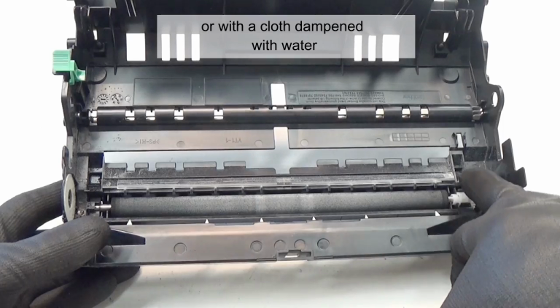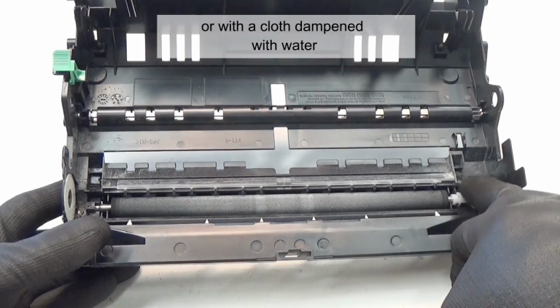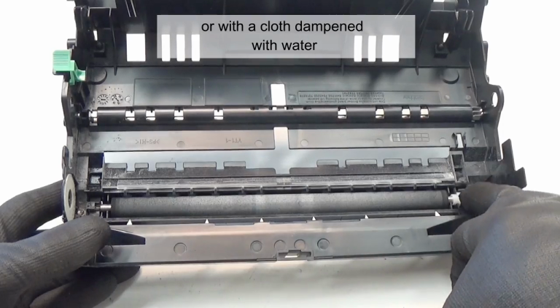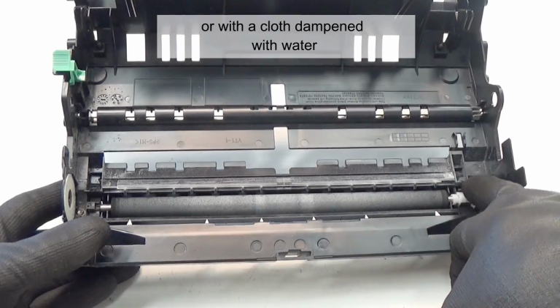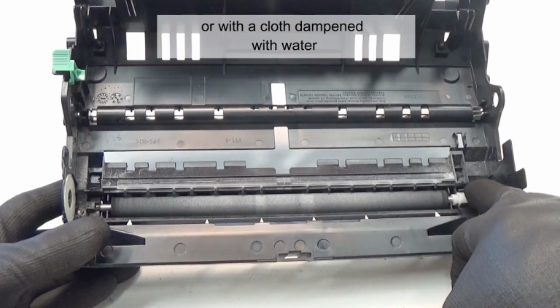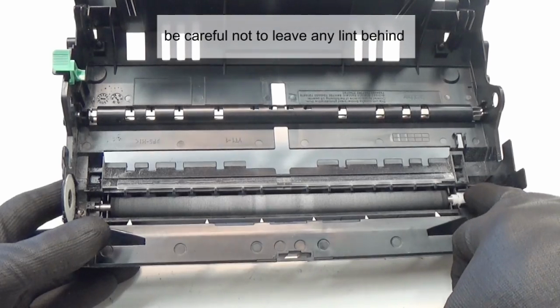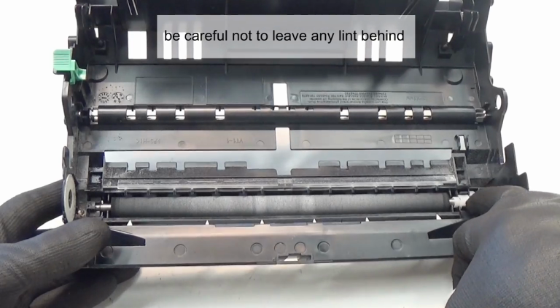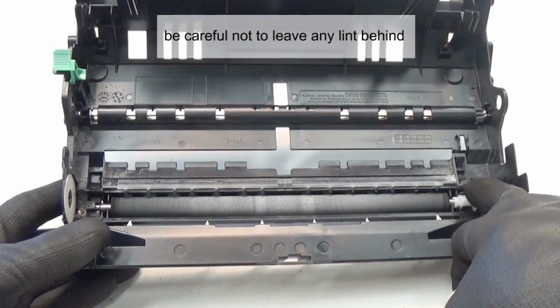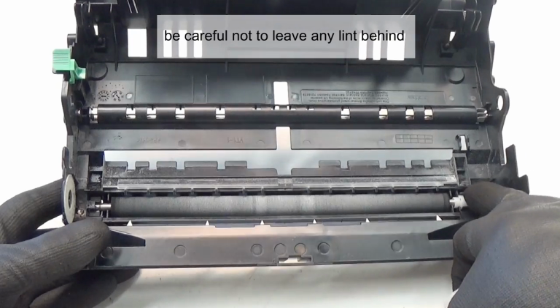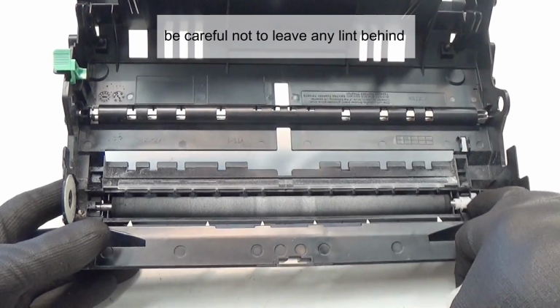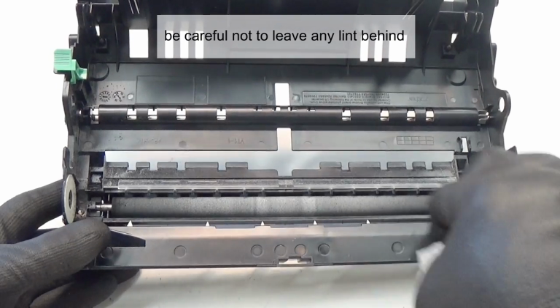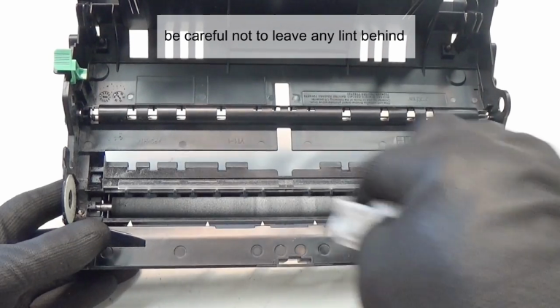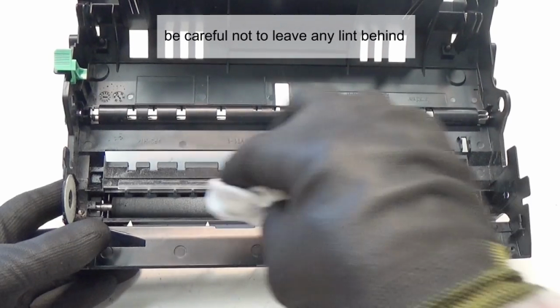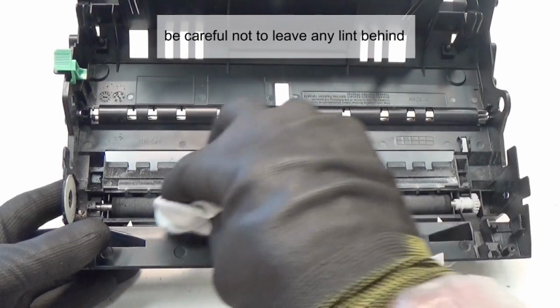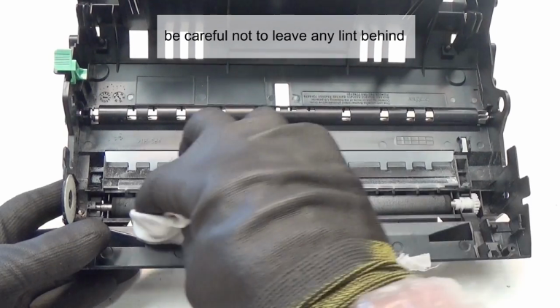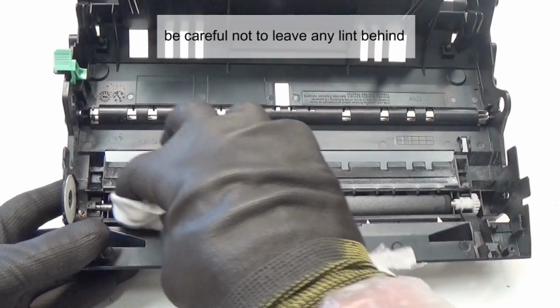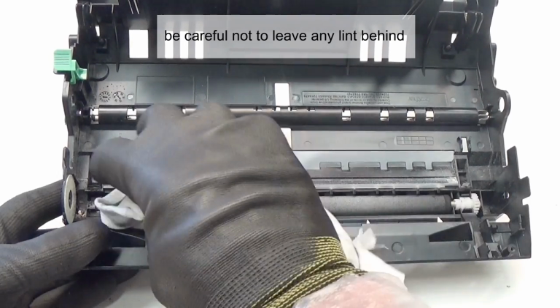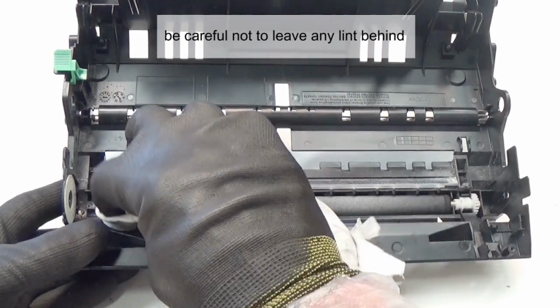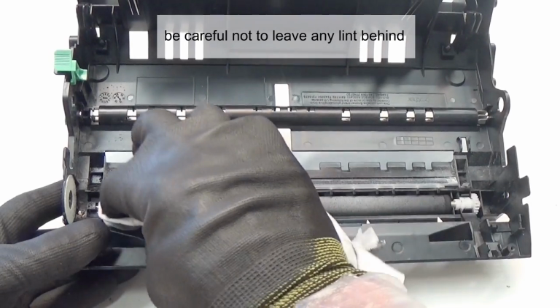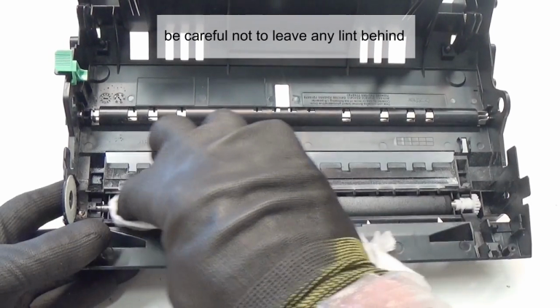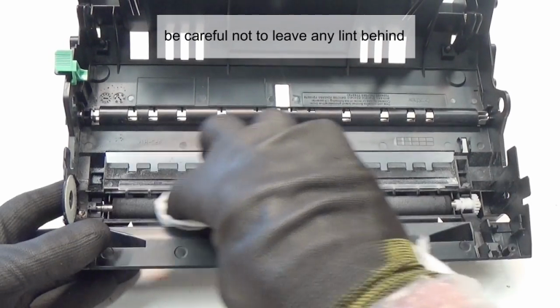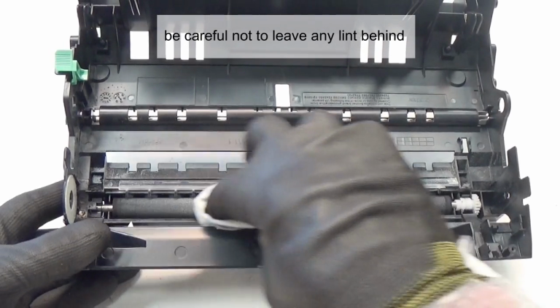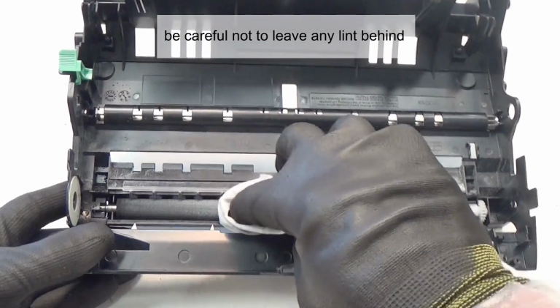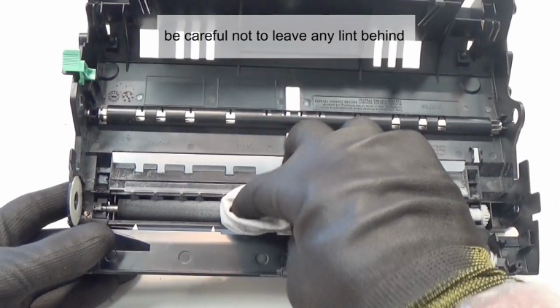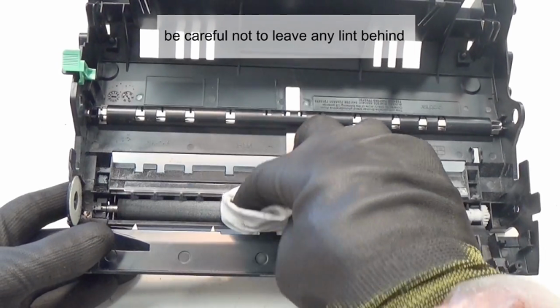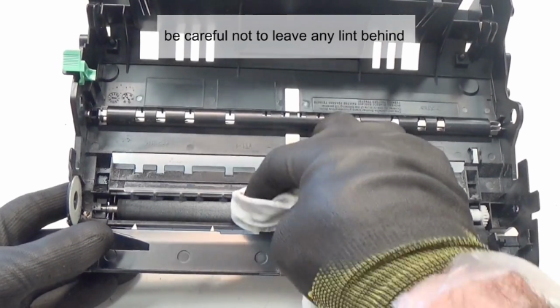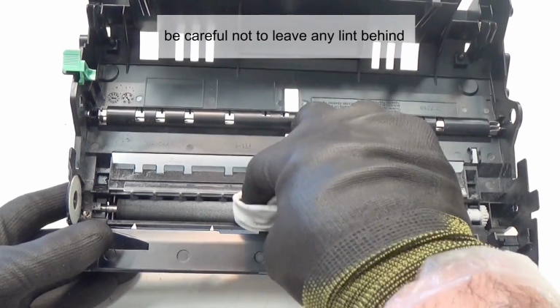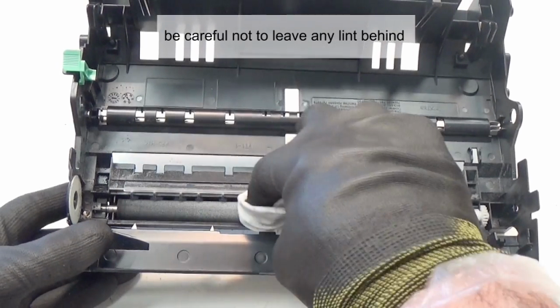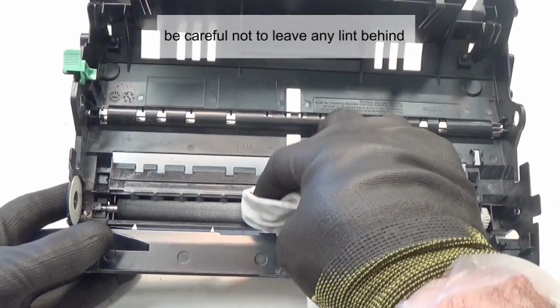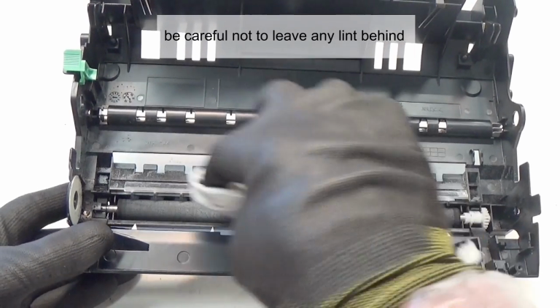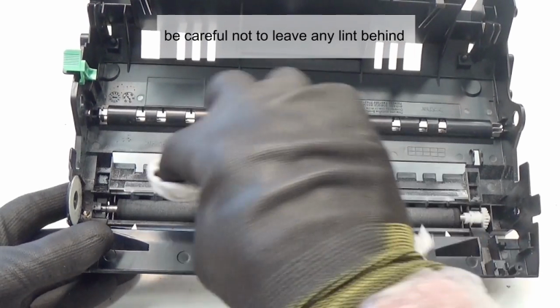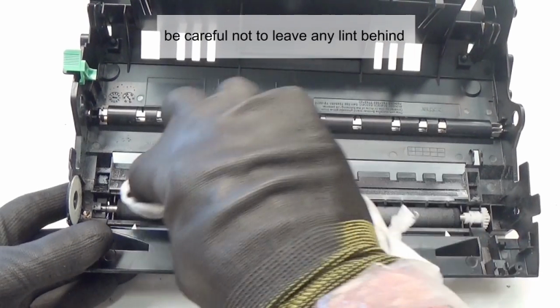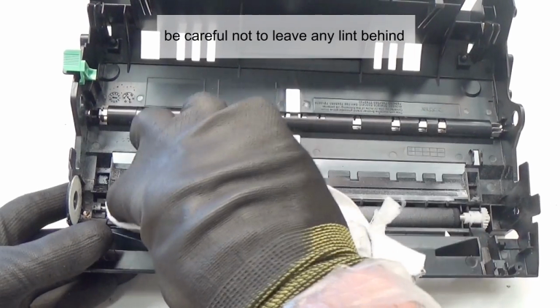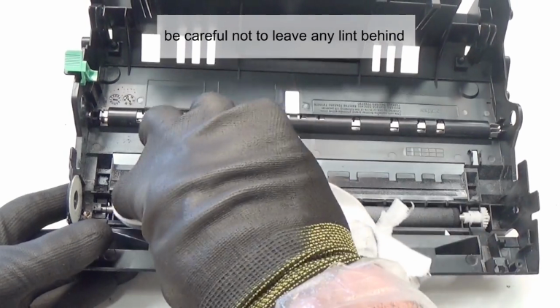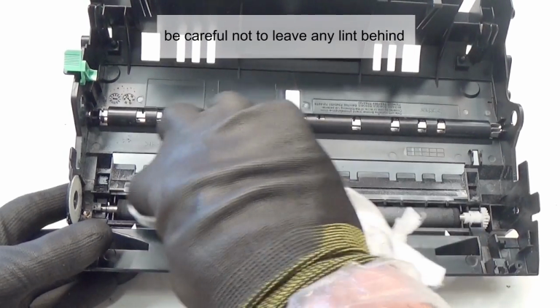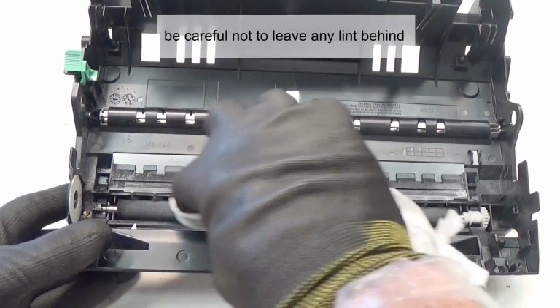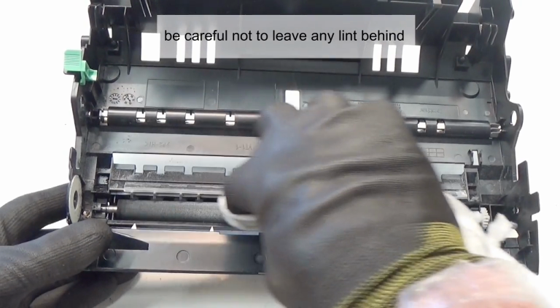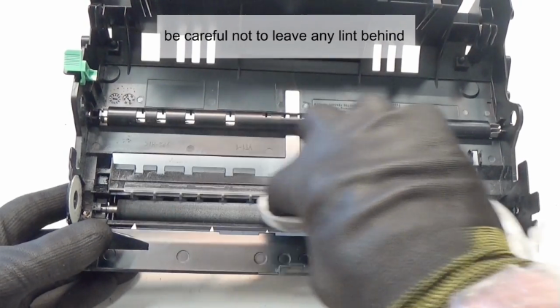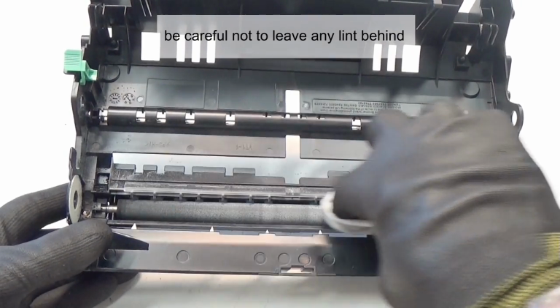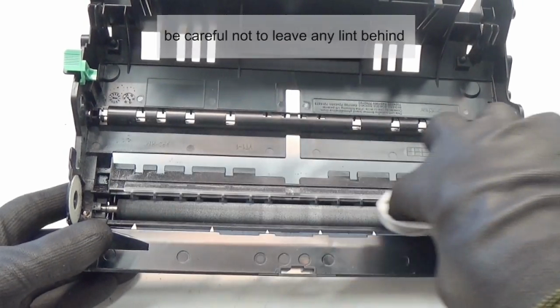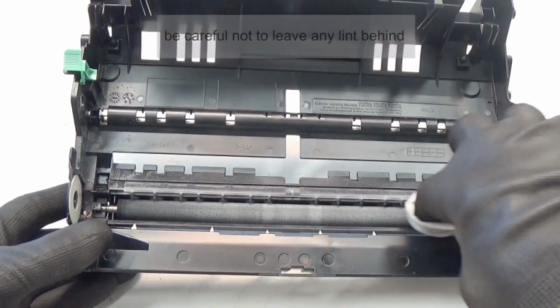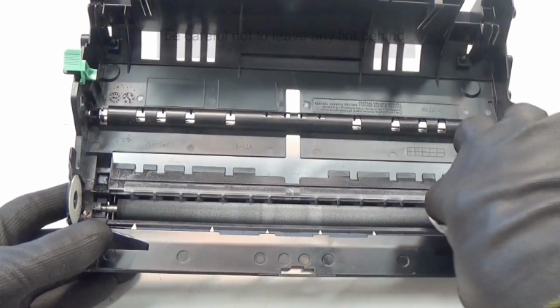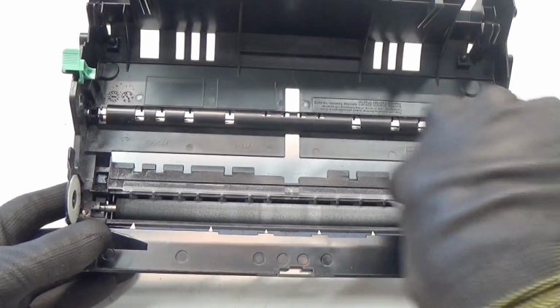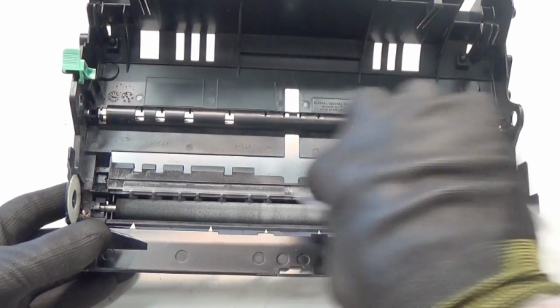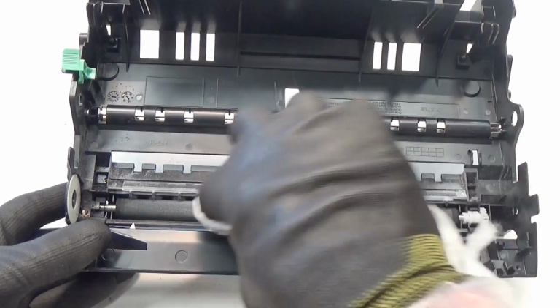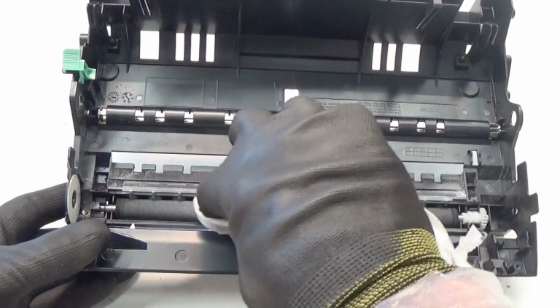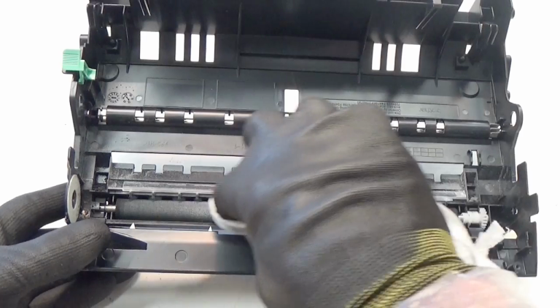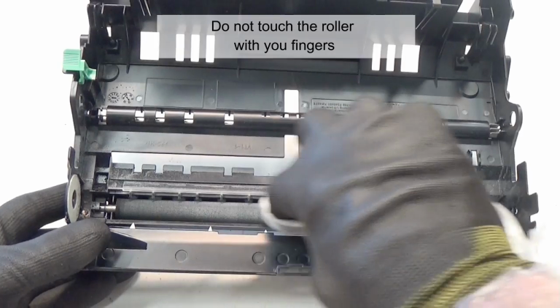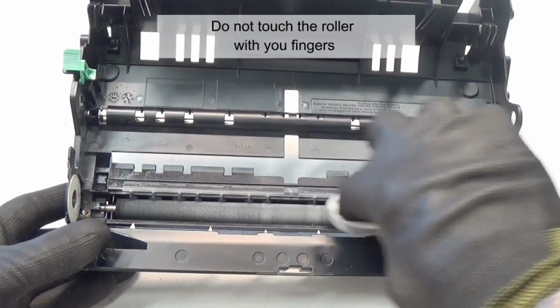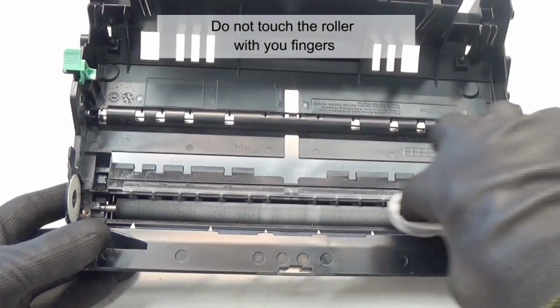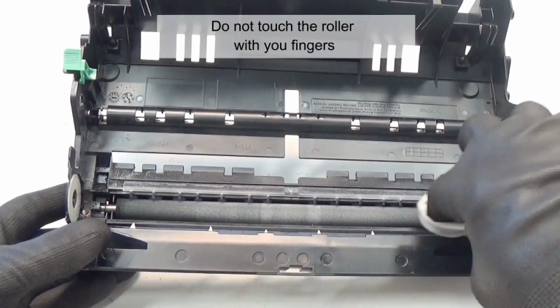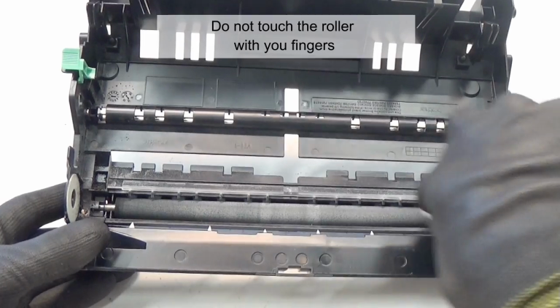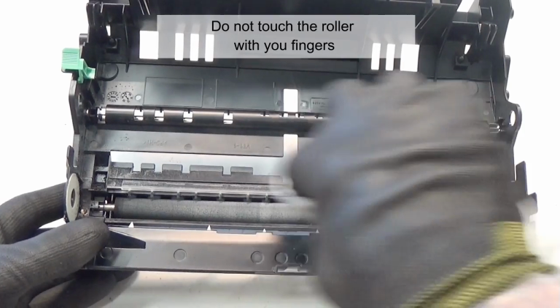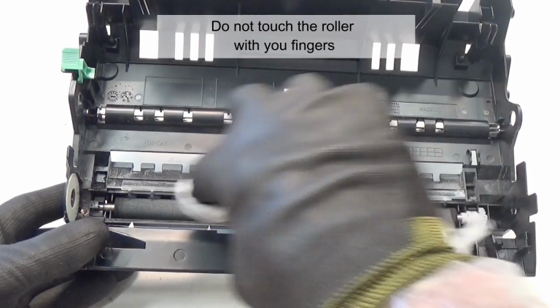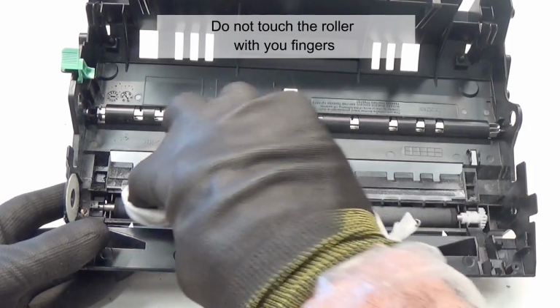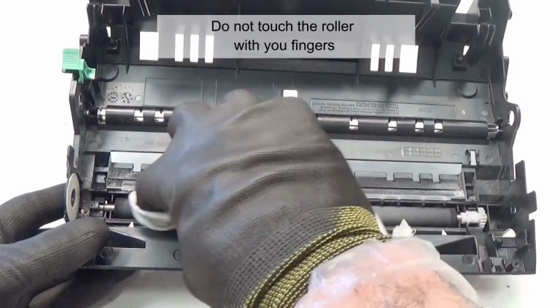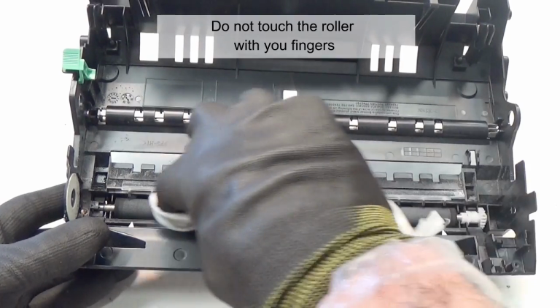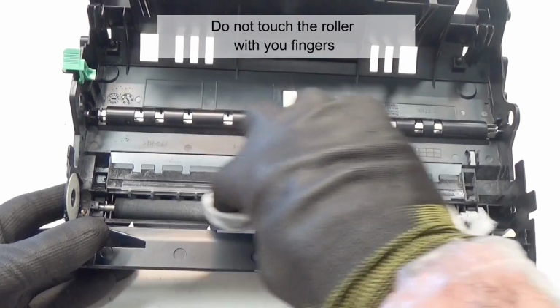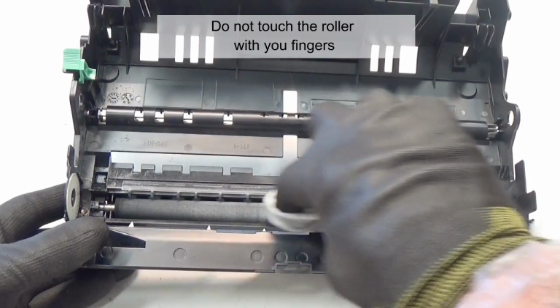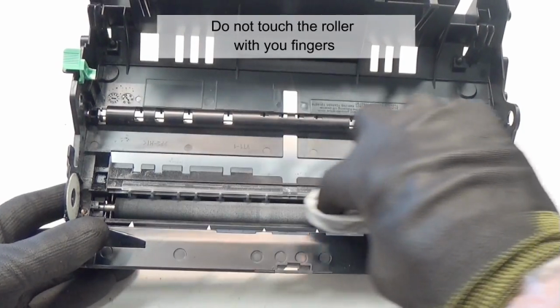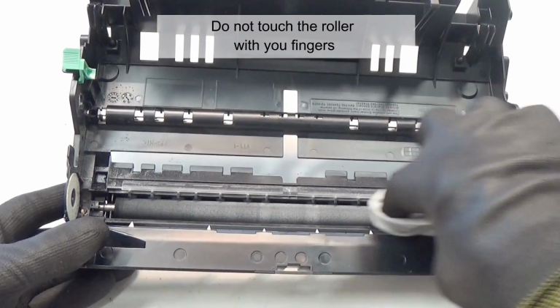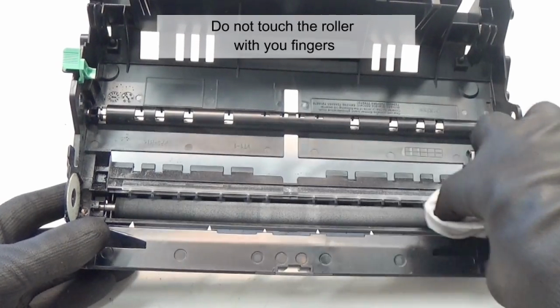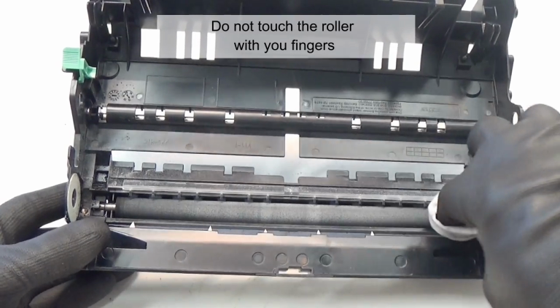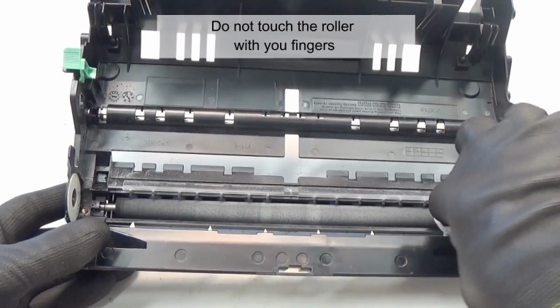Clean the transfer roller with compressed air or with a cloth dampened with water. Be careful not to leave any lint behind. Do not touch the roller with your fingers.